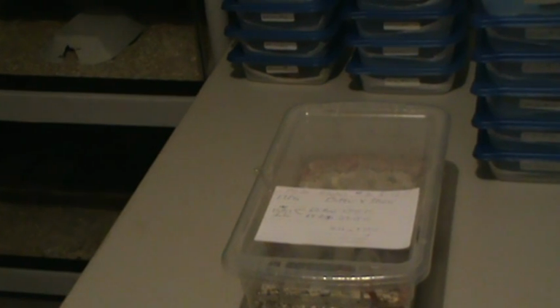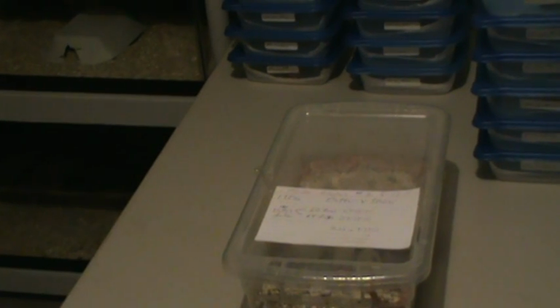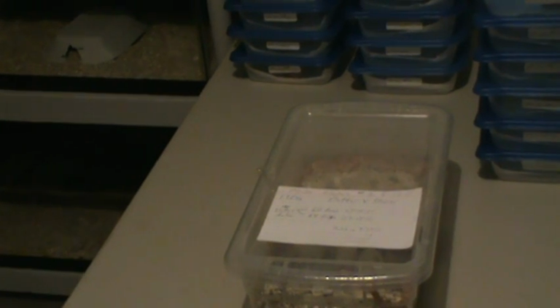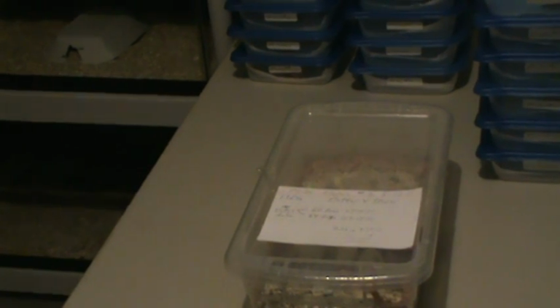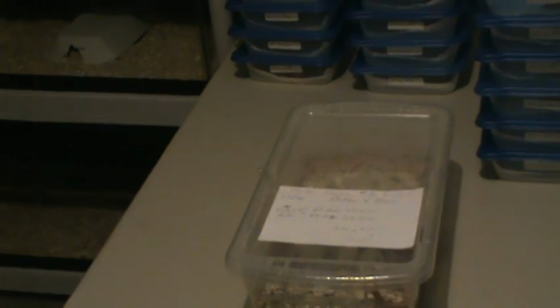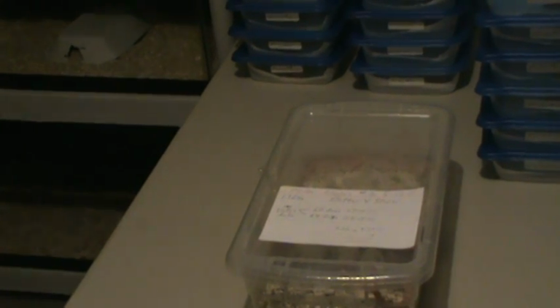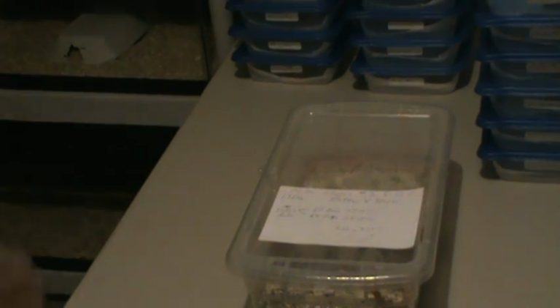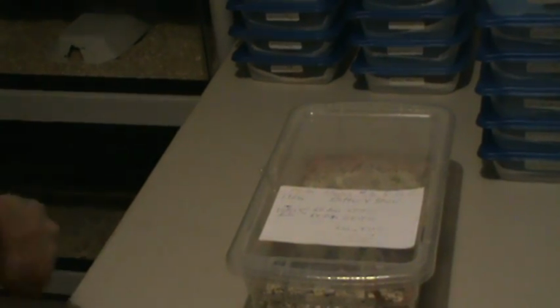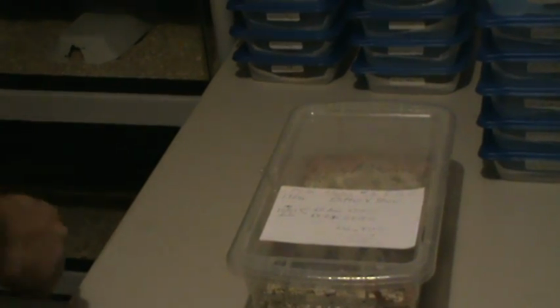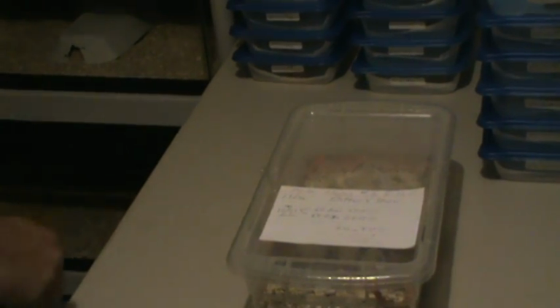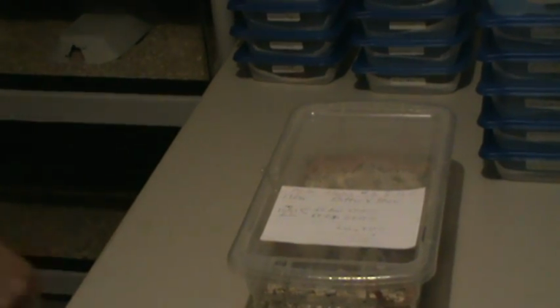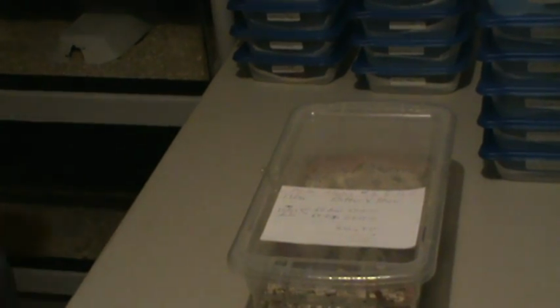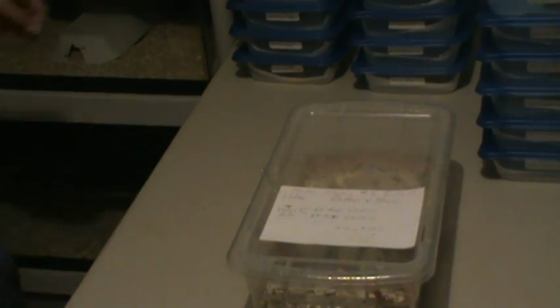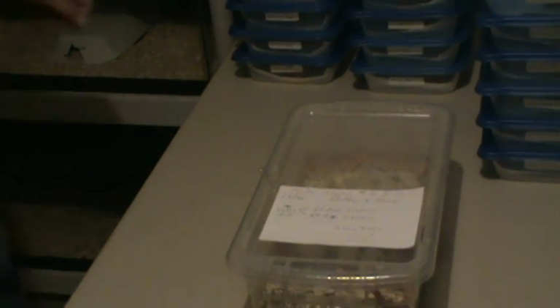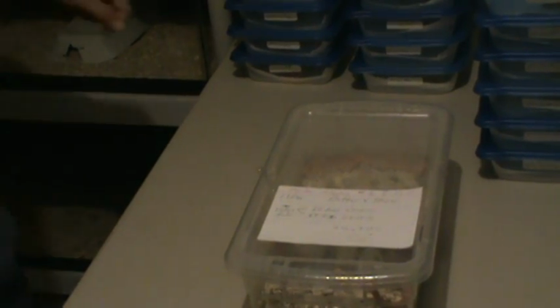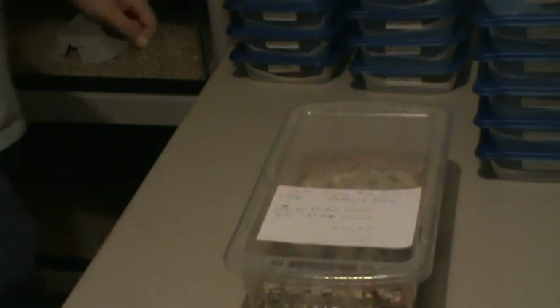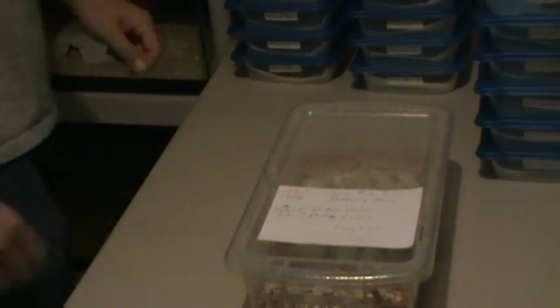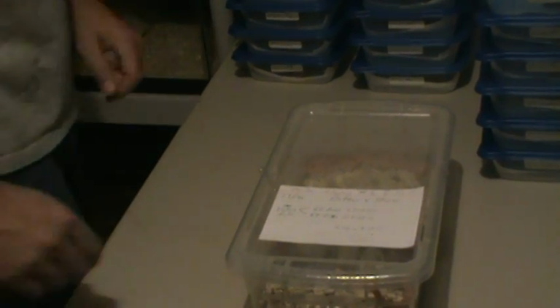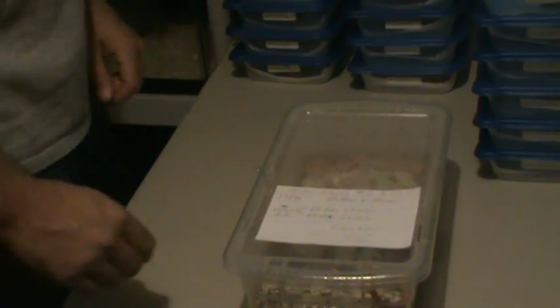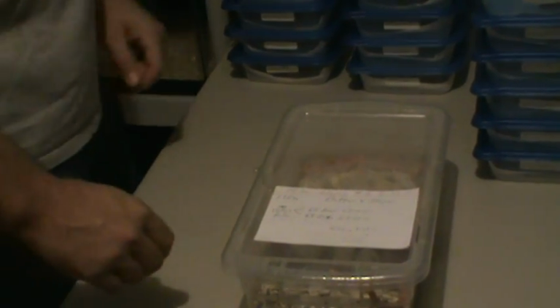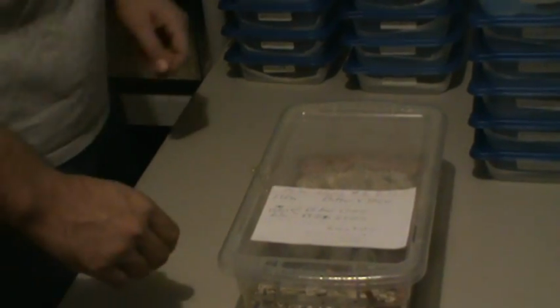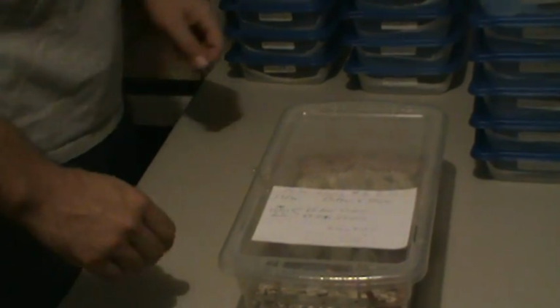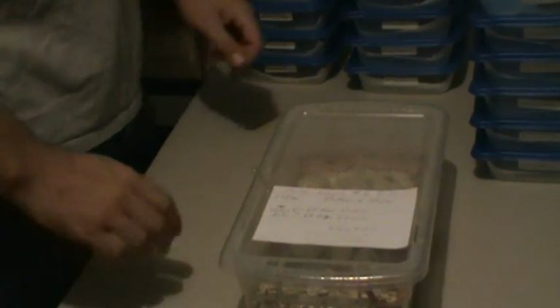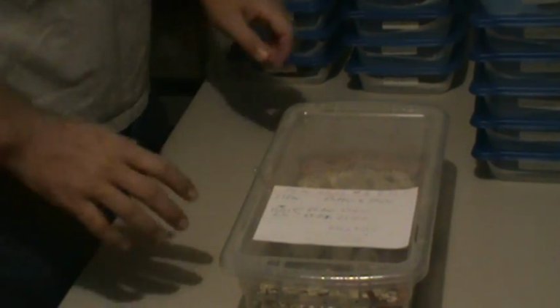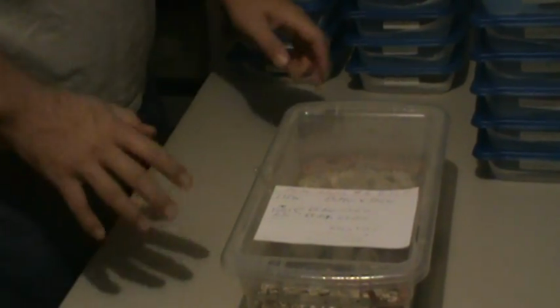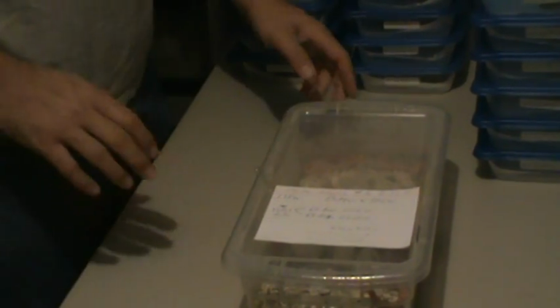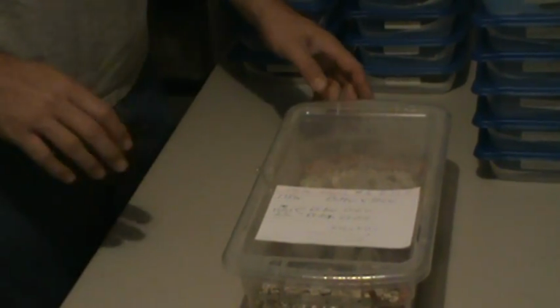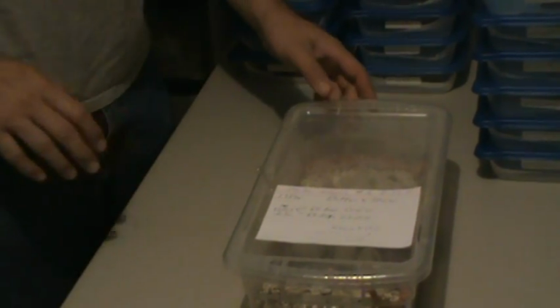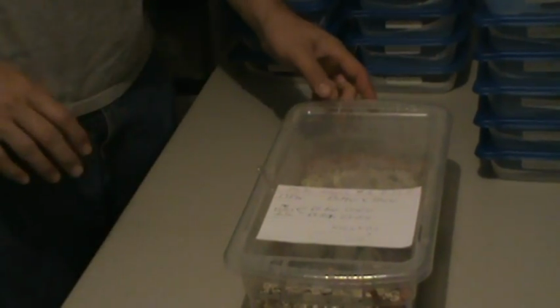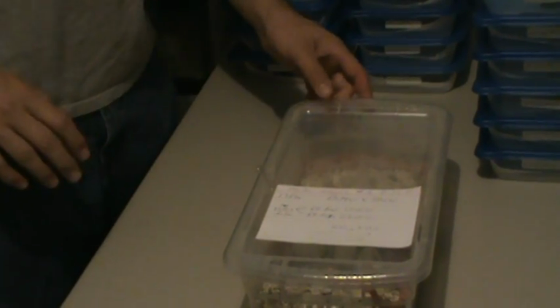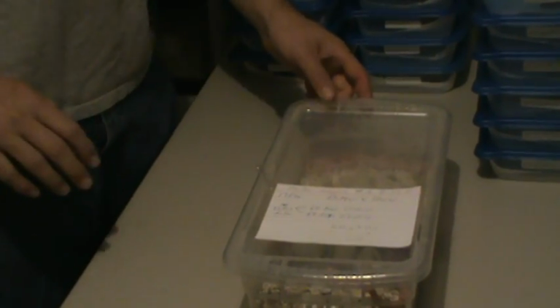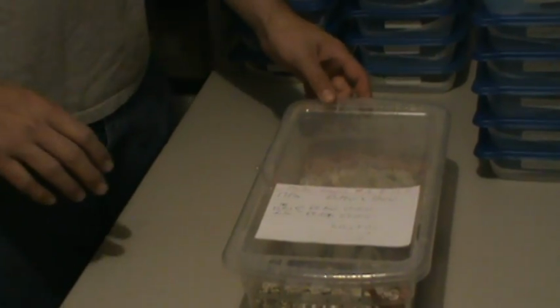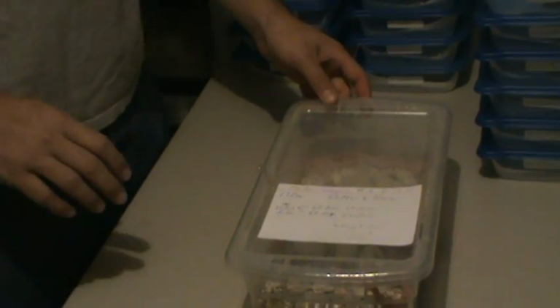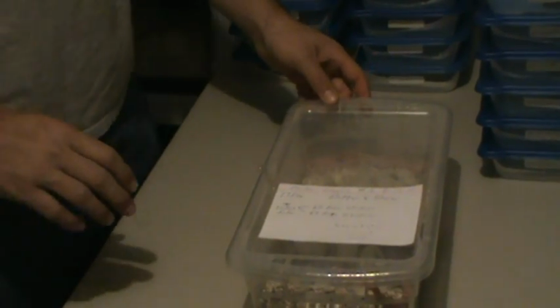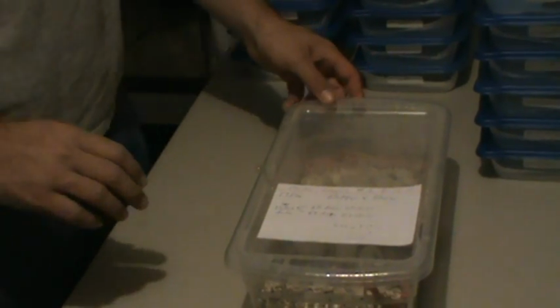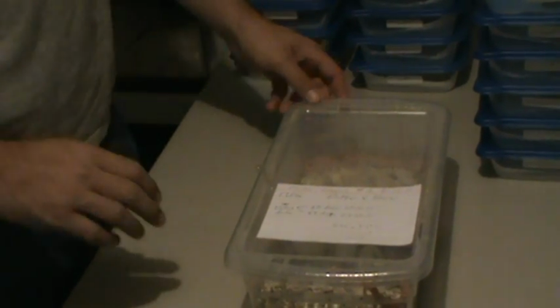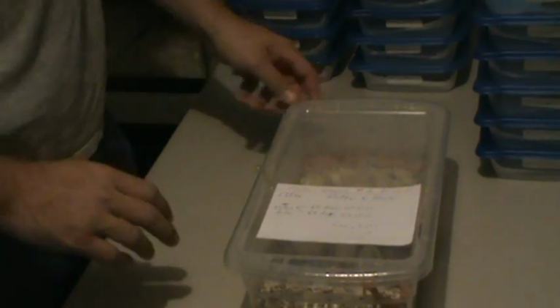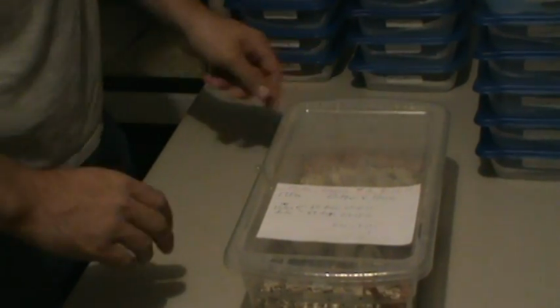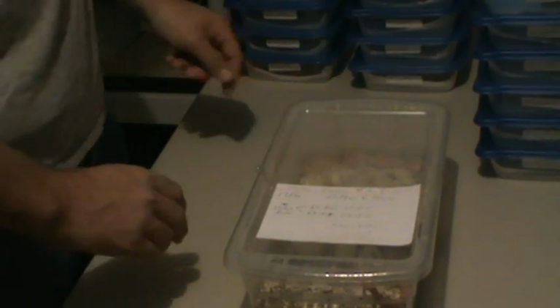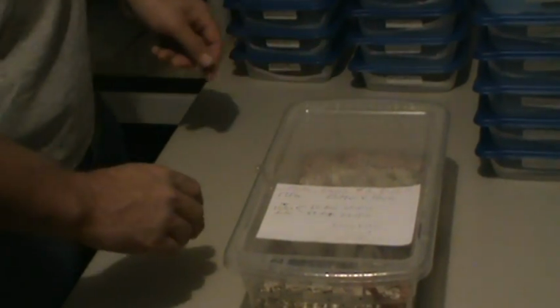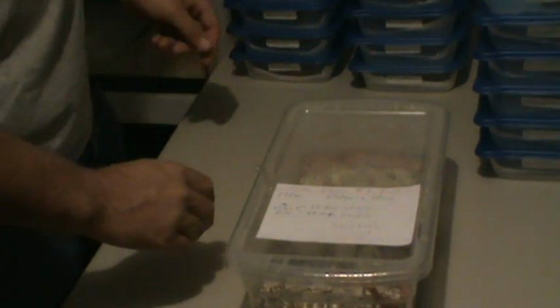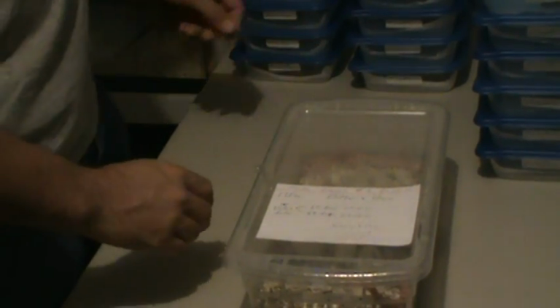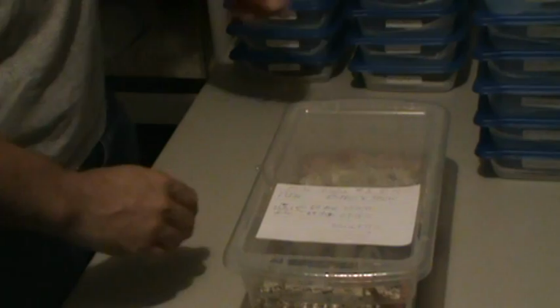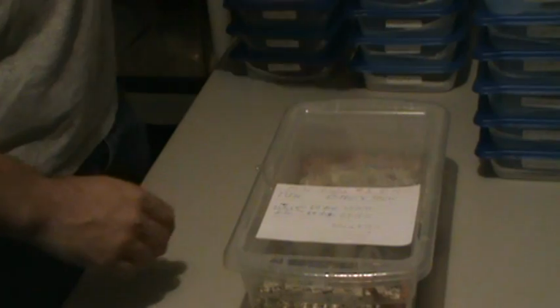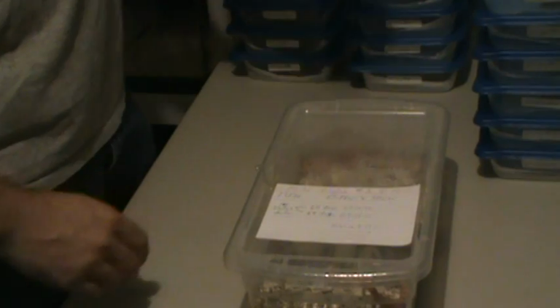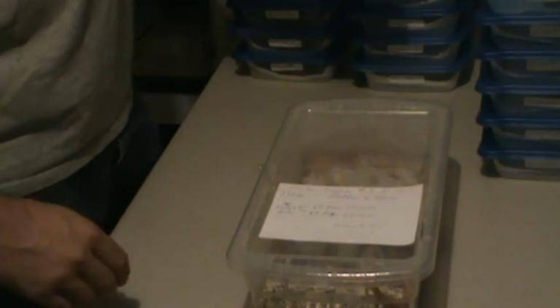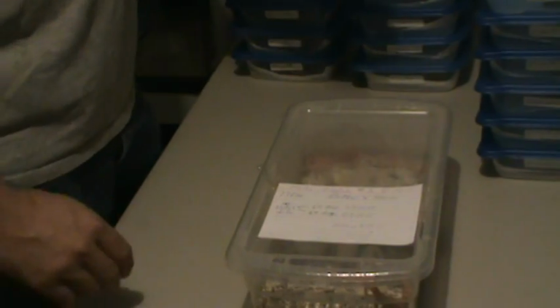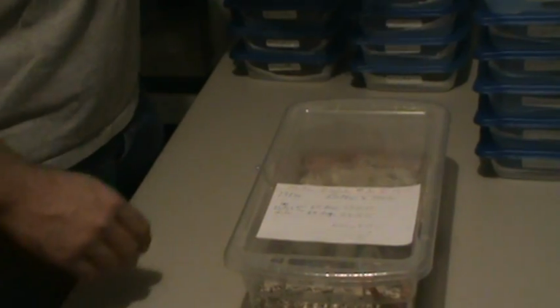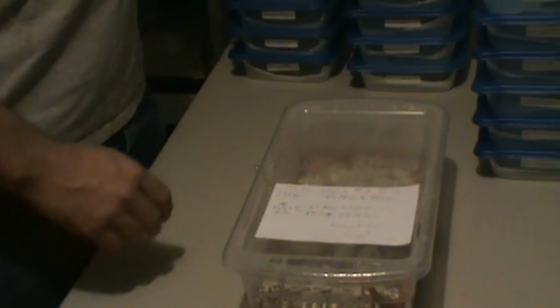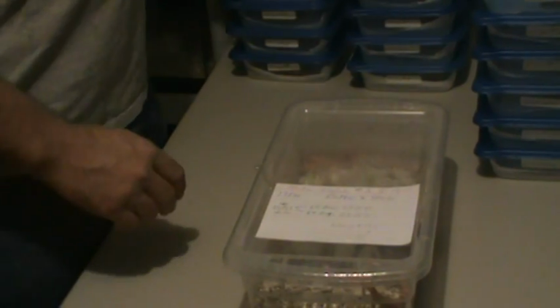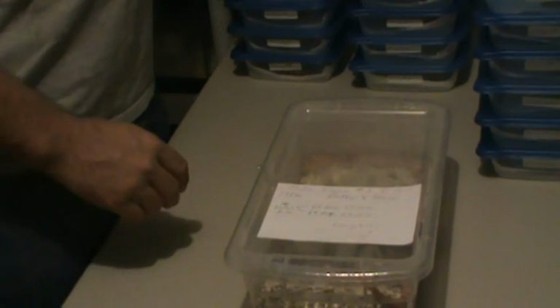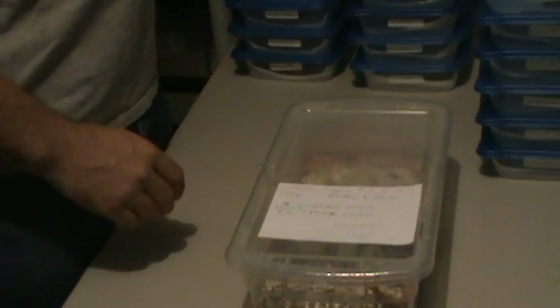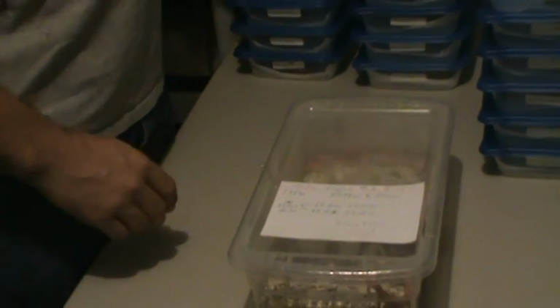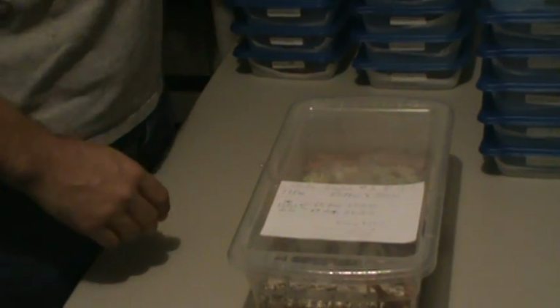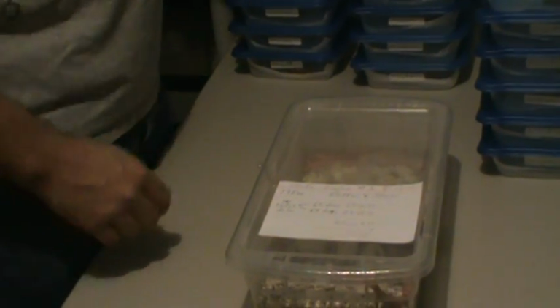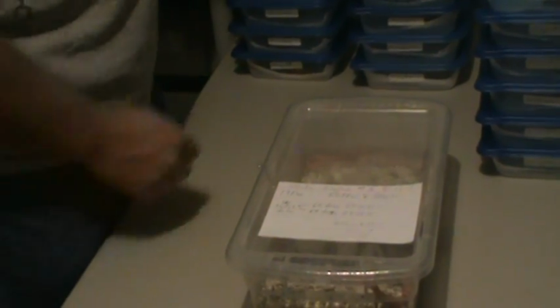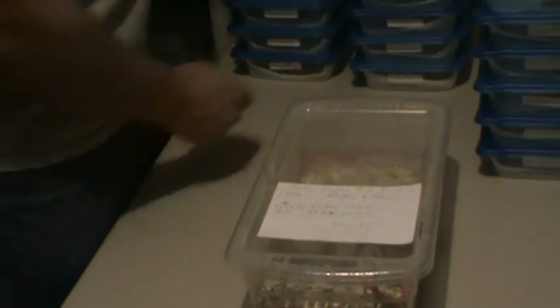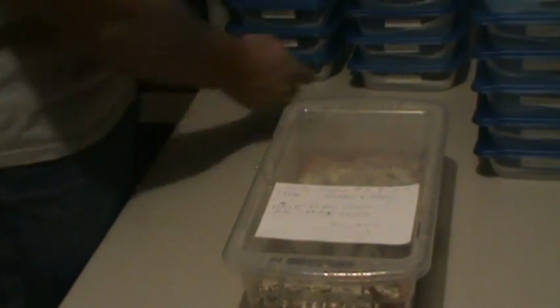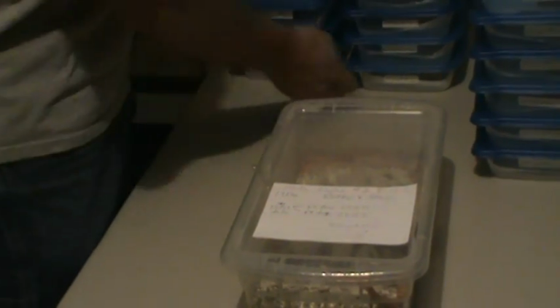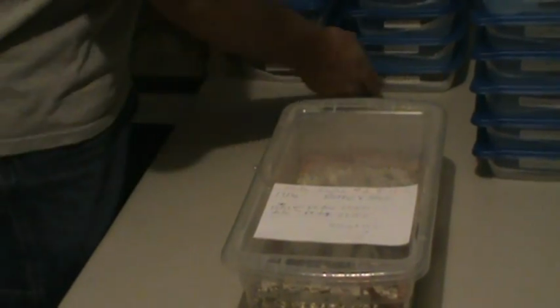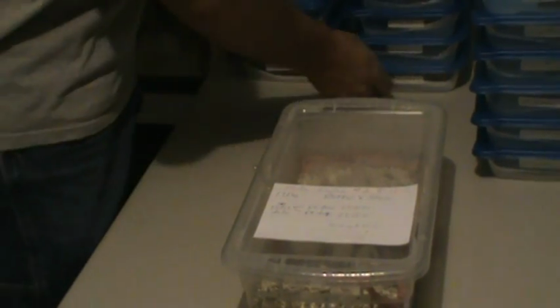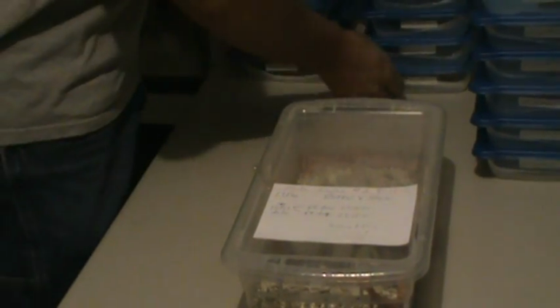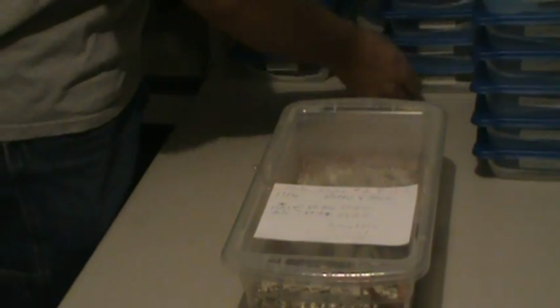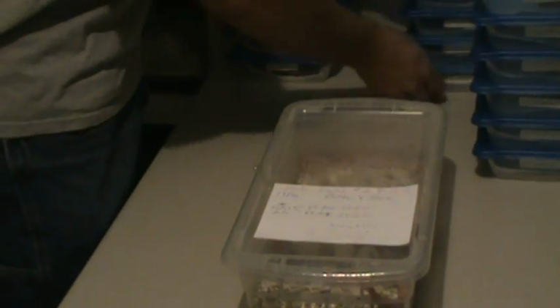Hey guys, it's Jonathan here. I'm just going to make a quick little video on setting up these guys and get them prepared.